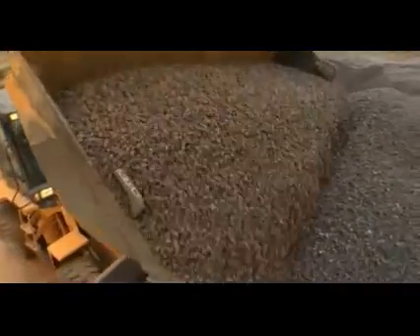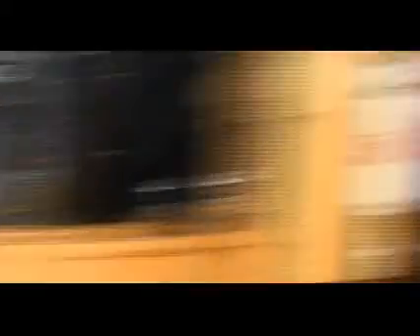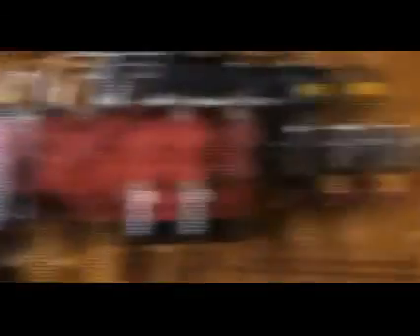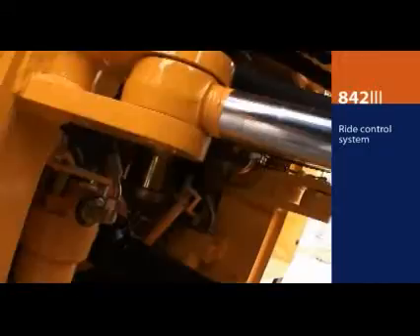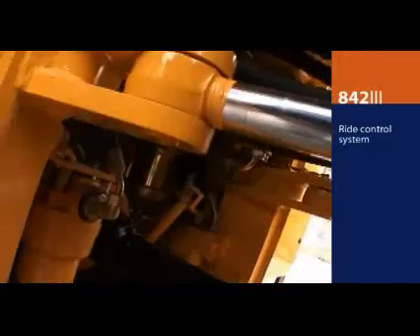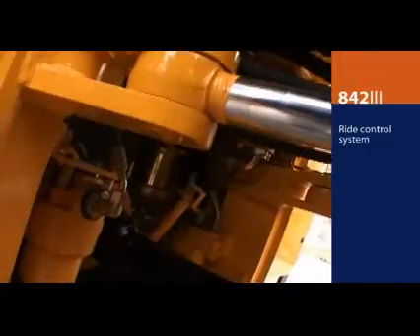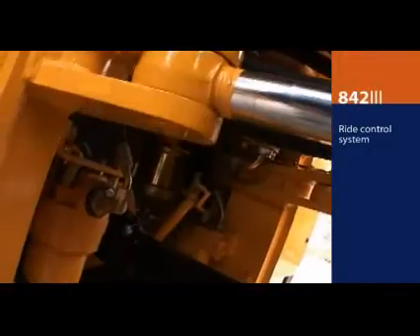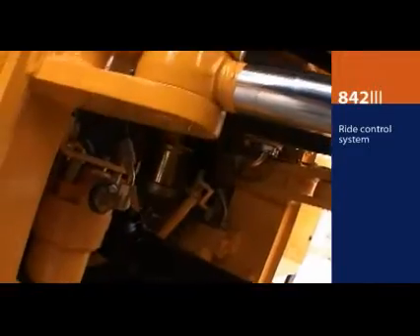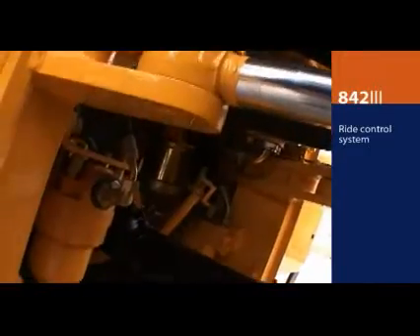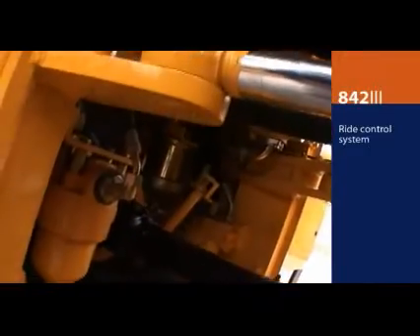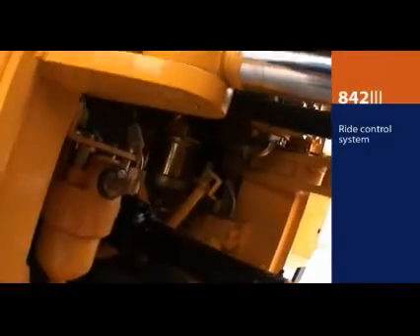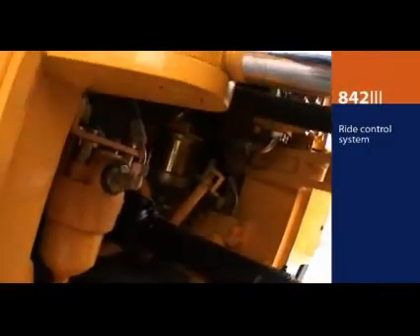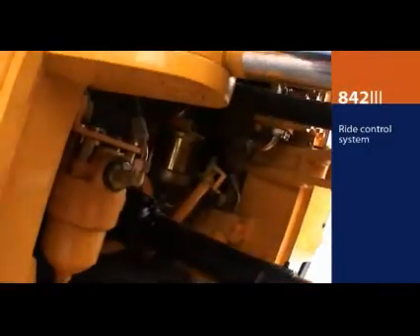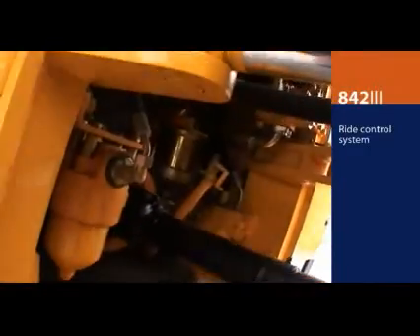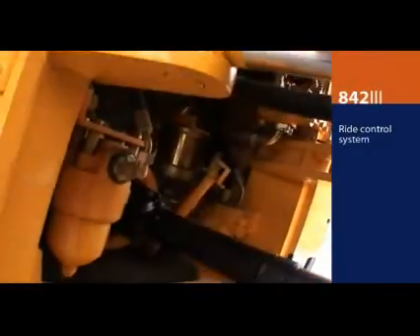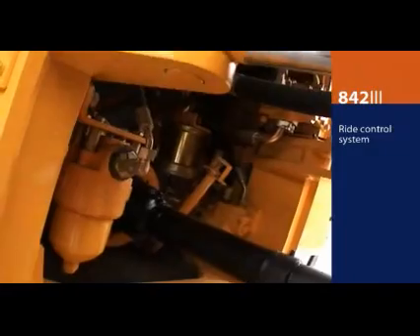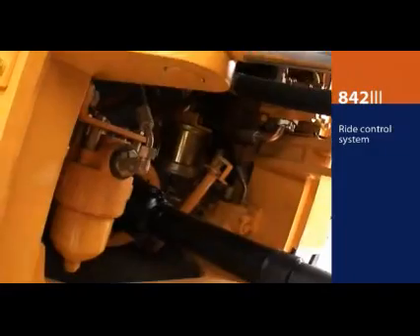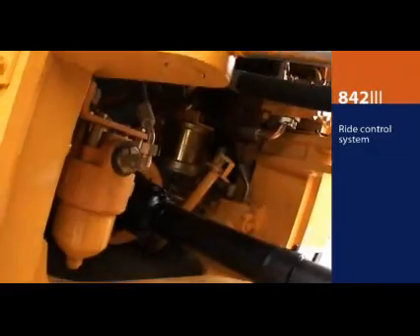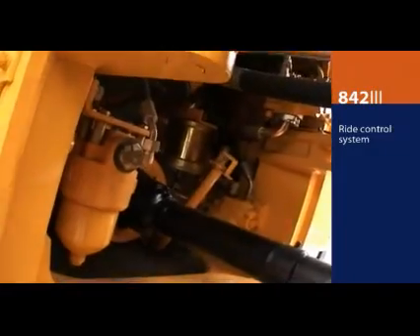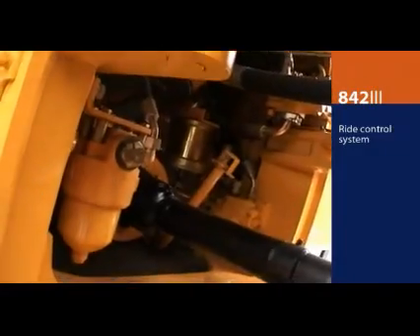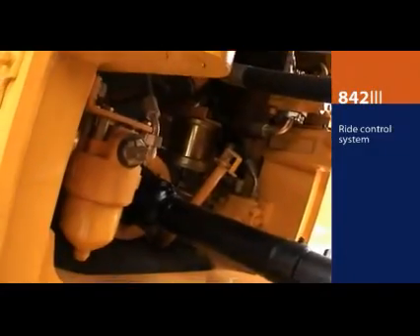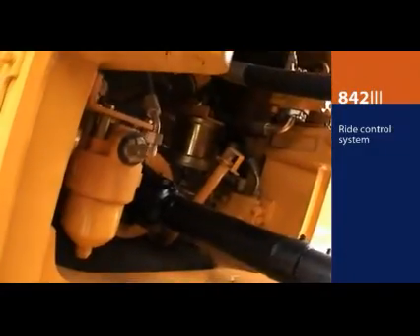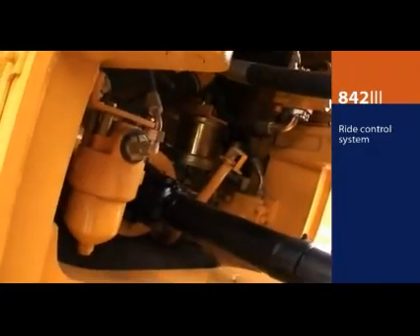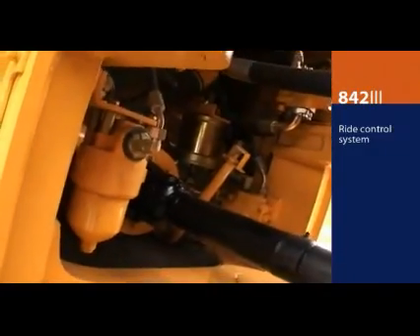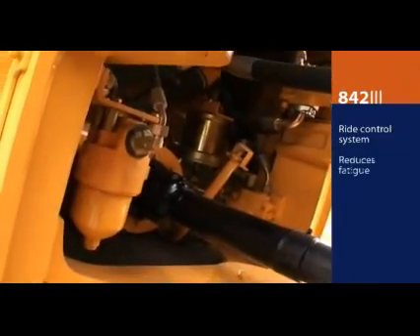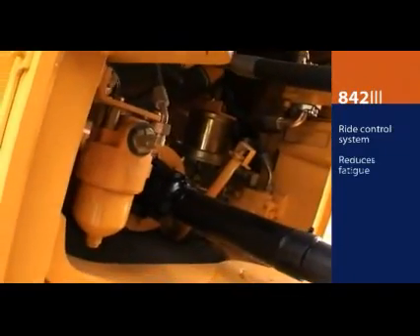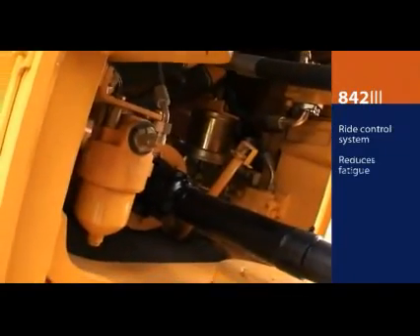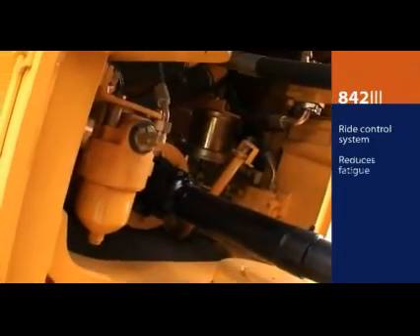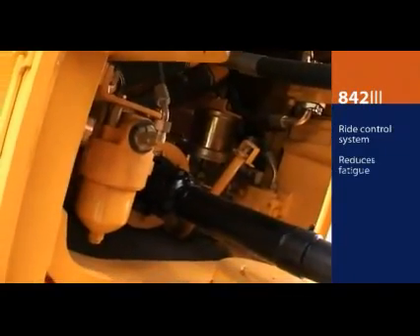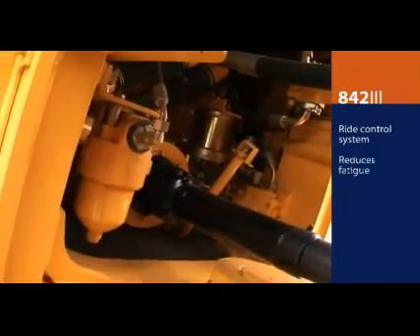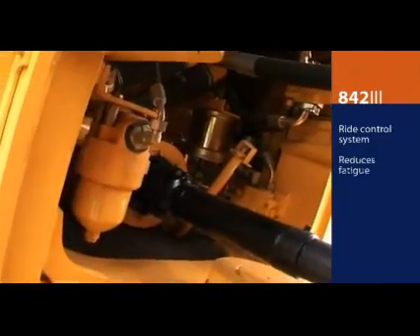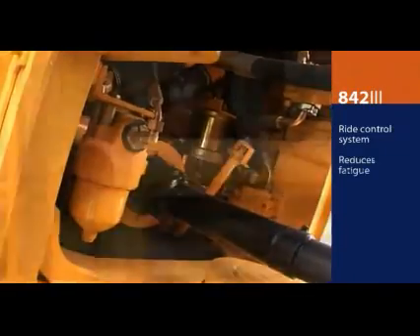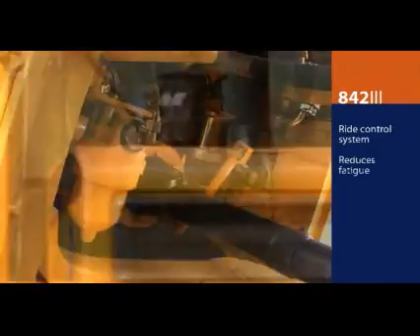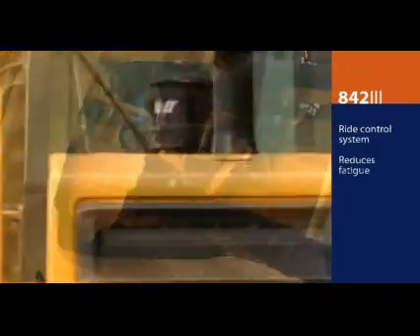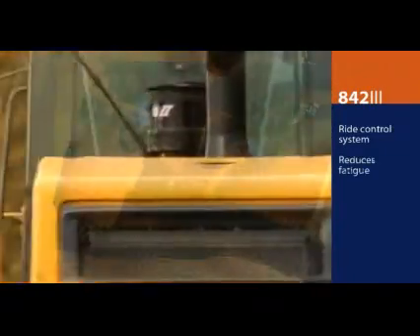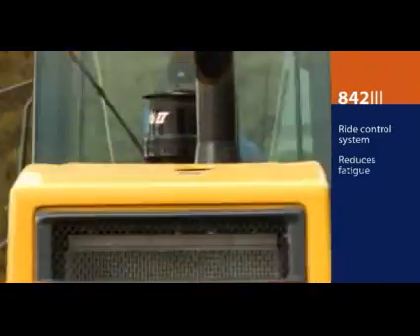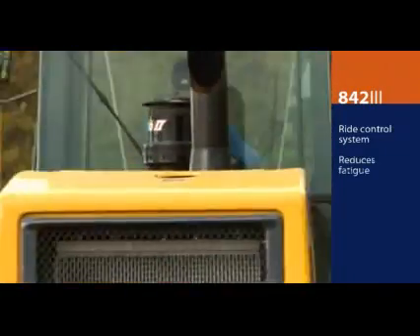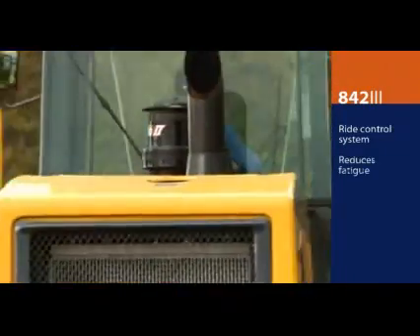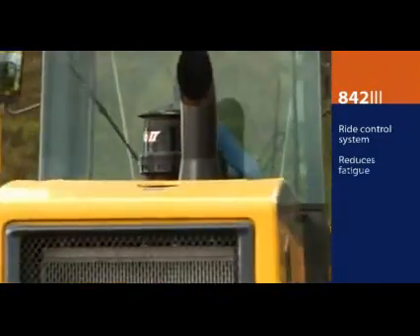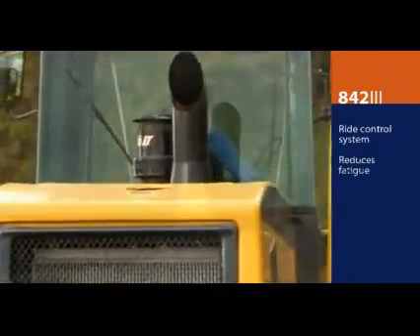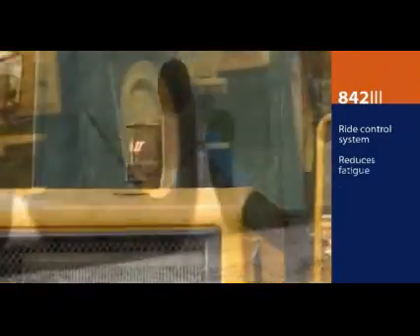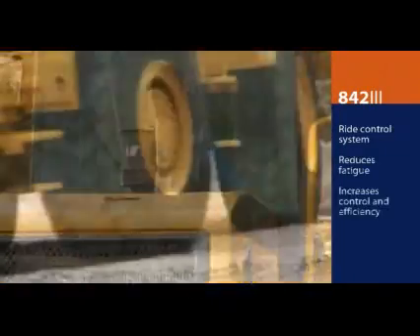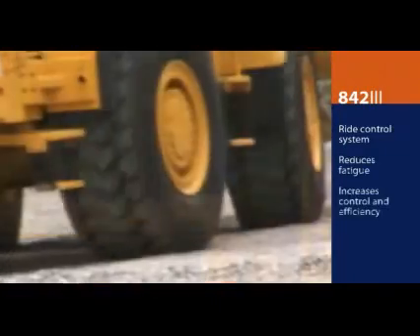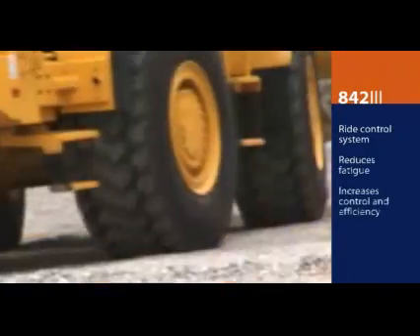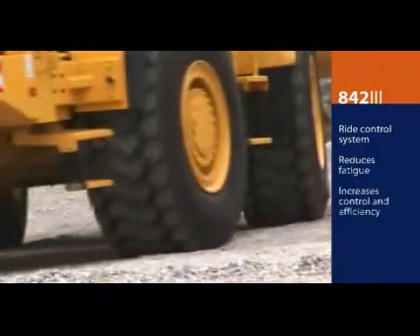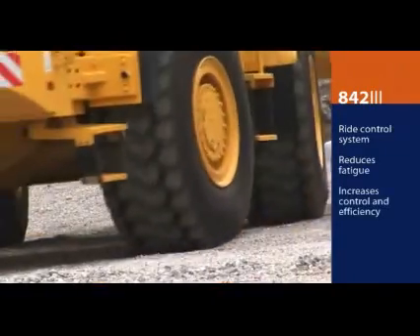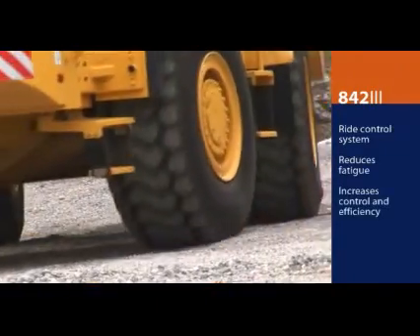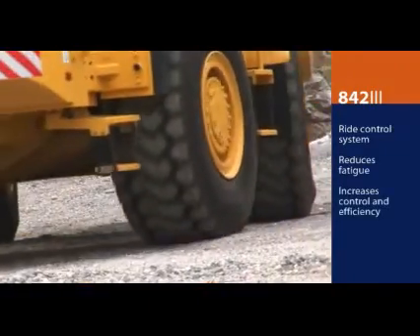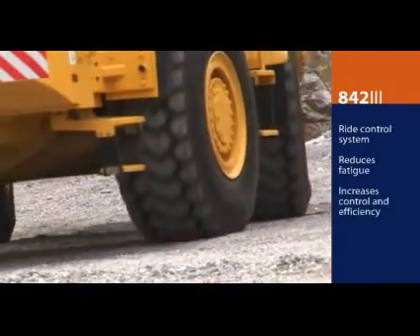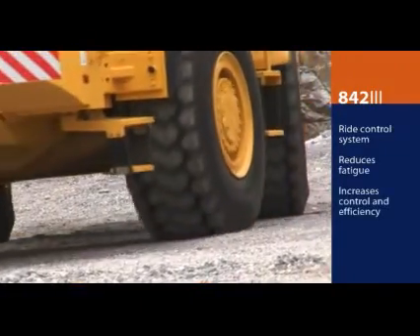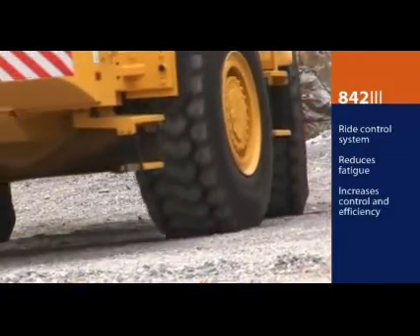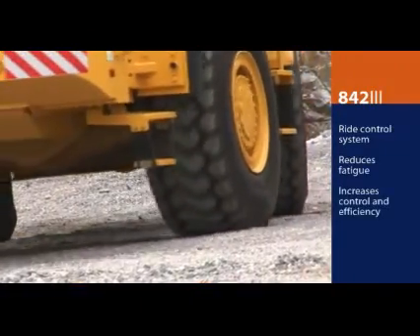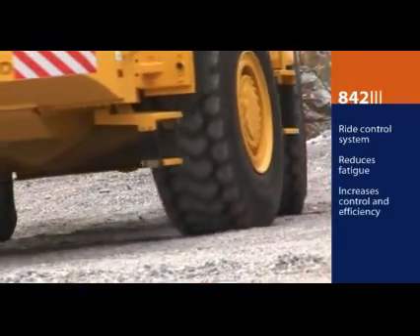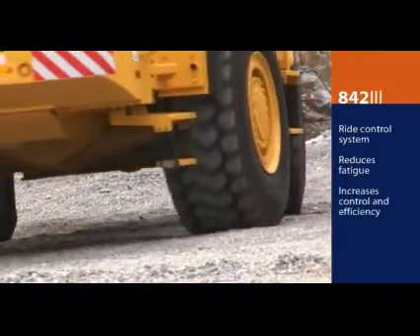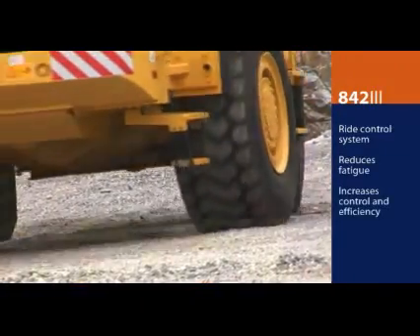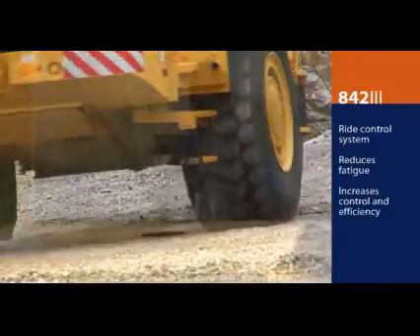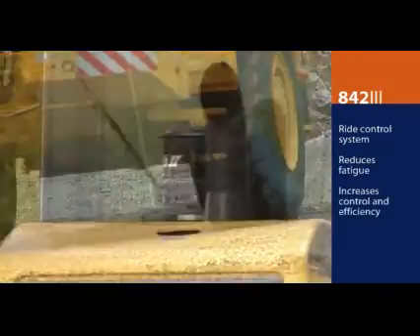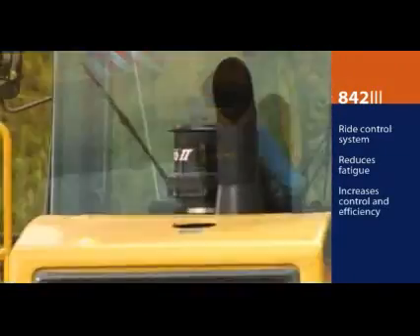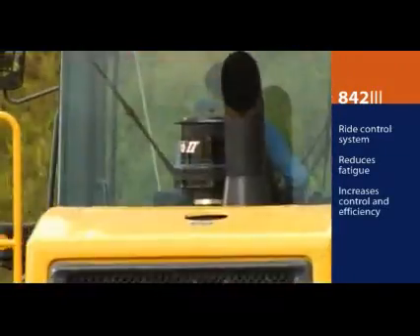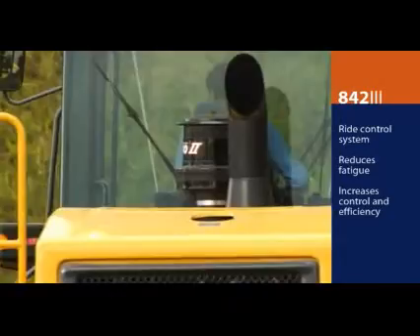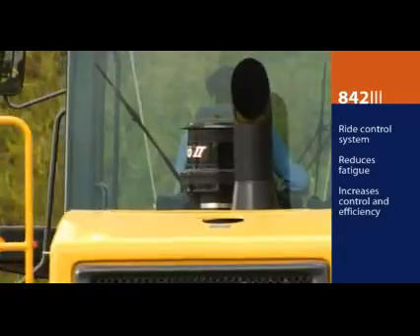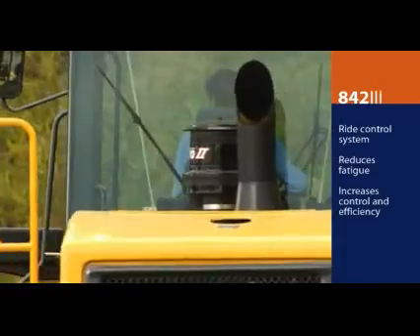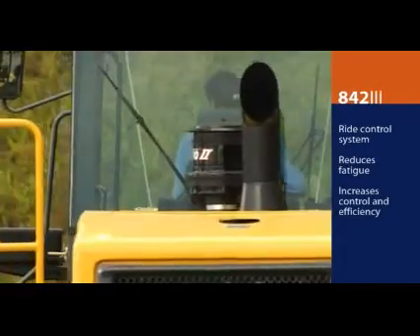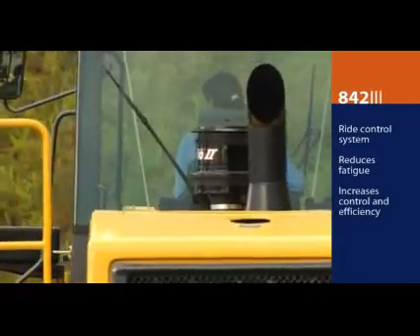The ride control system on the 842 effectively reduces operator fatigue, which increases comfort, control, and working efficiency.